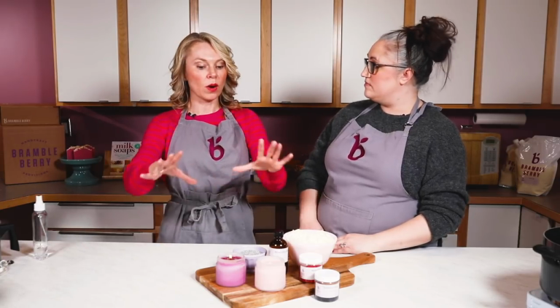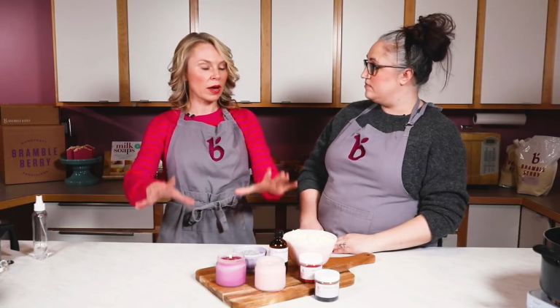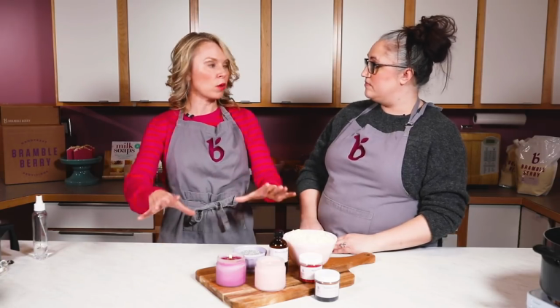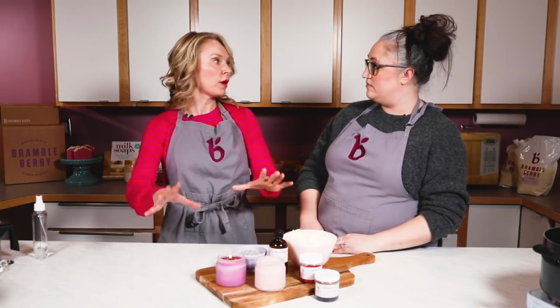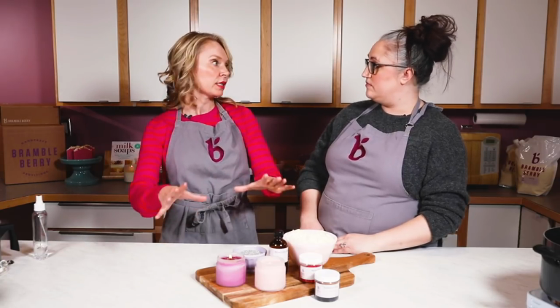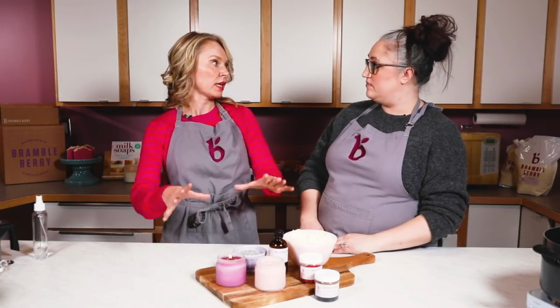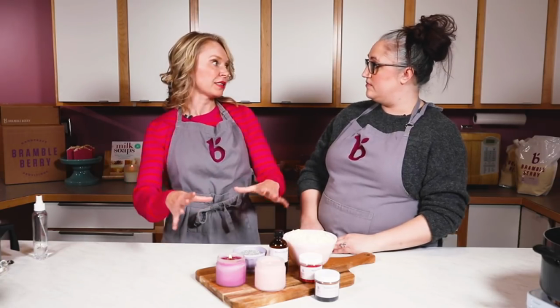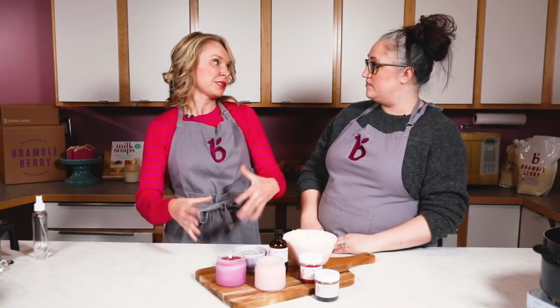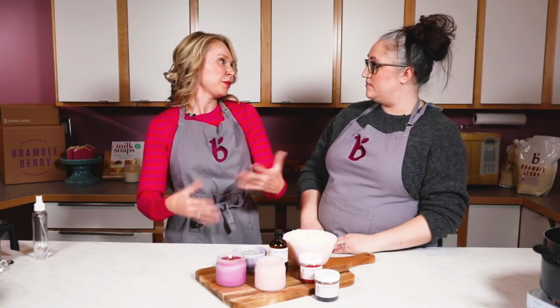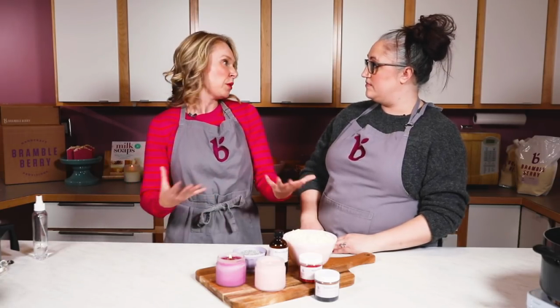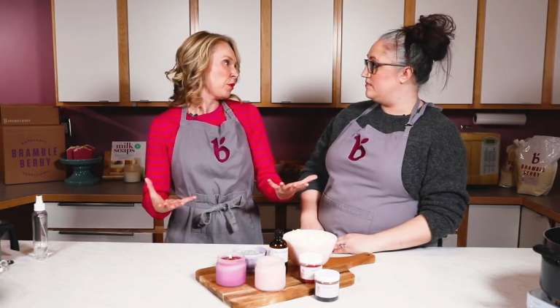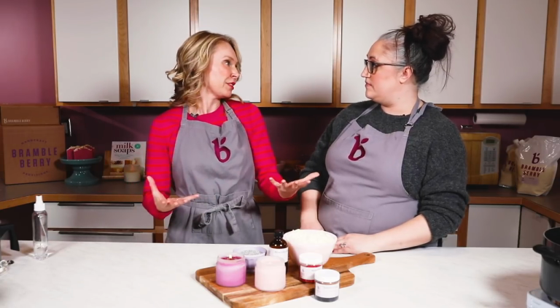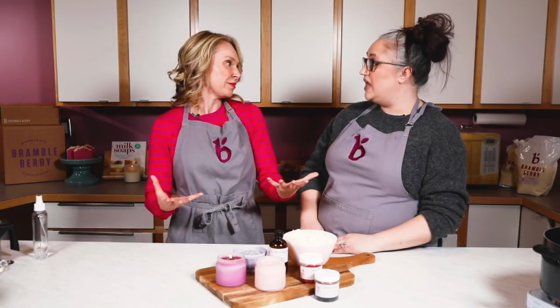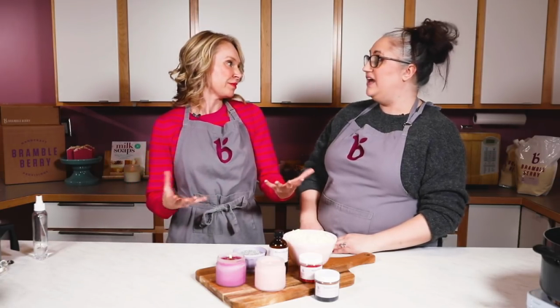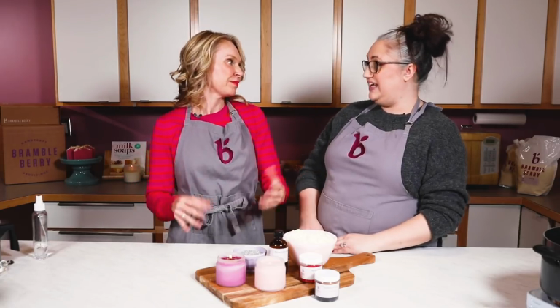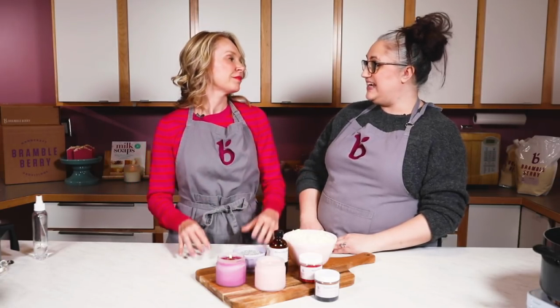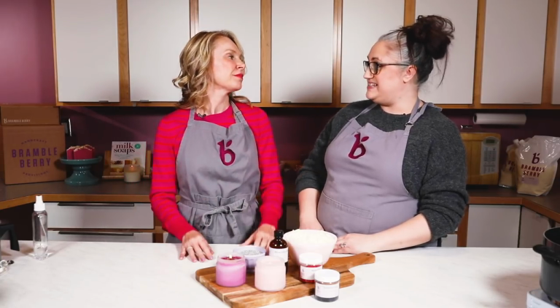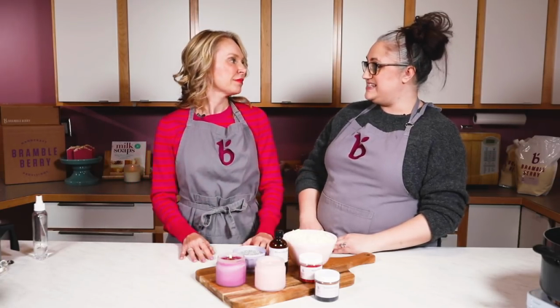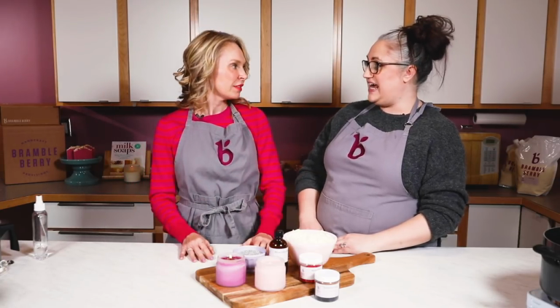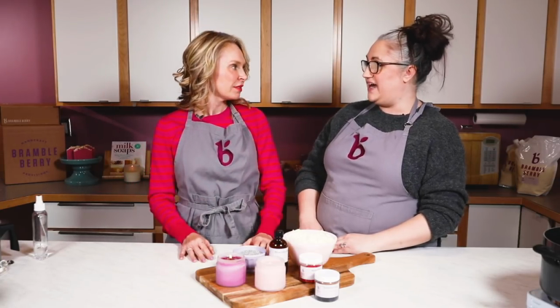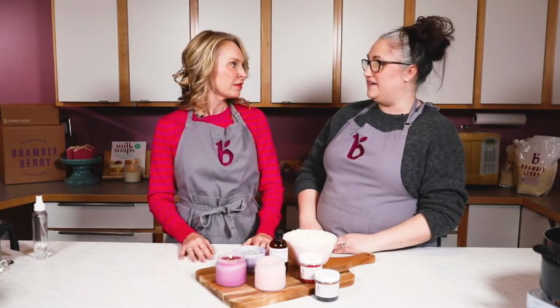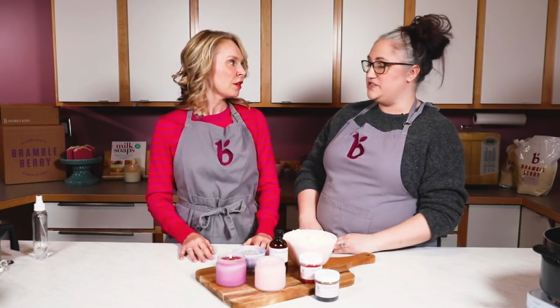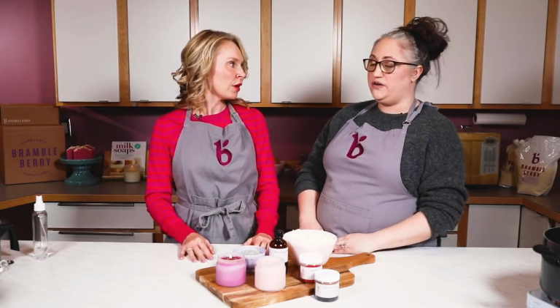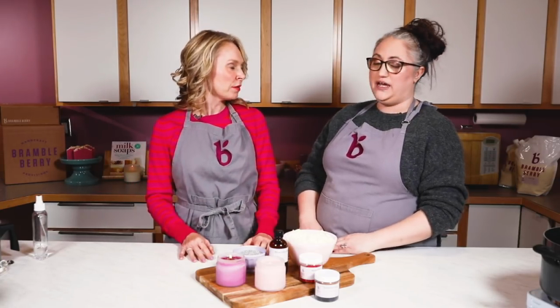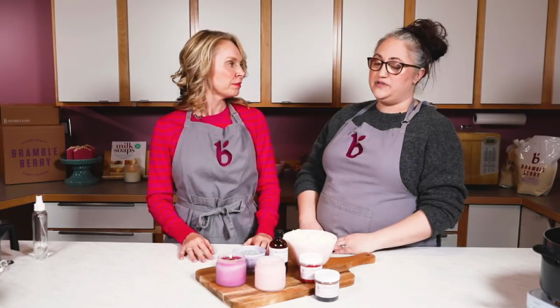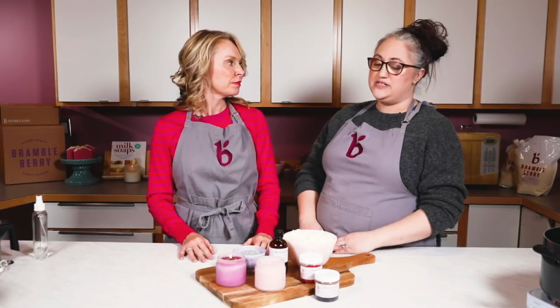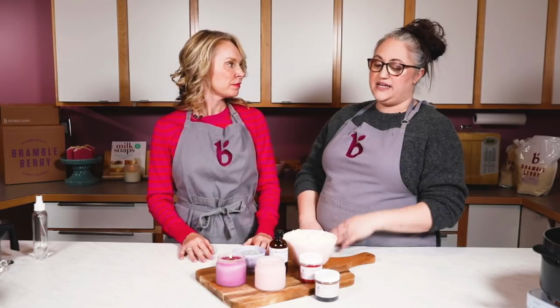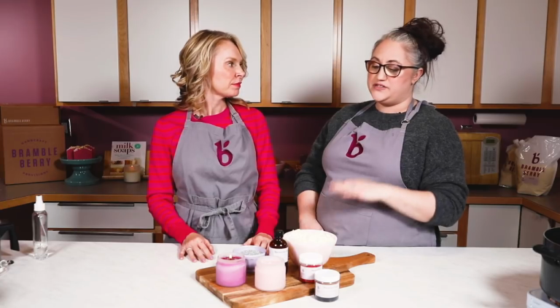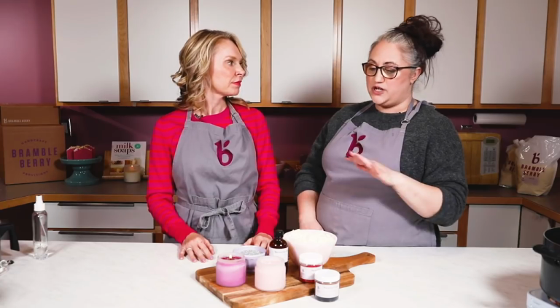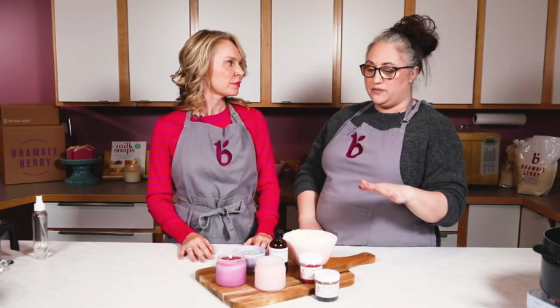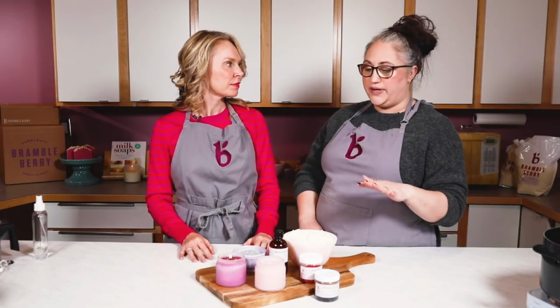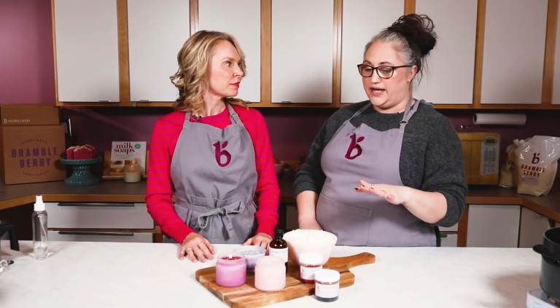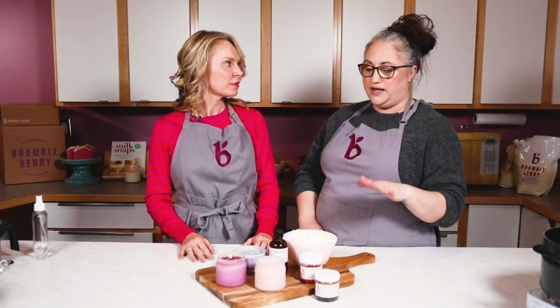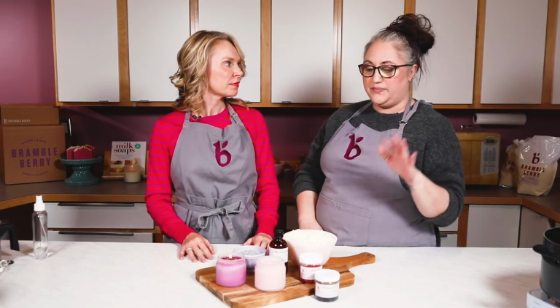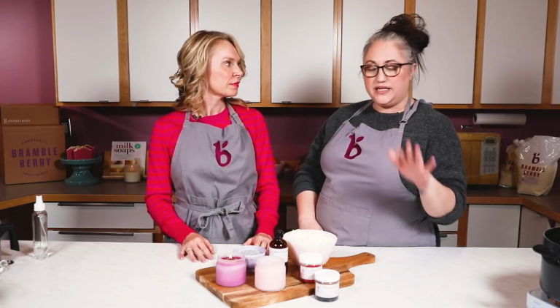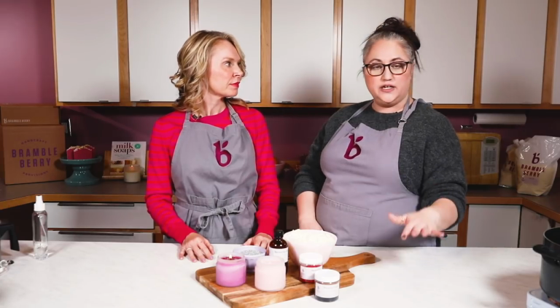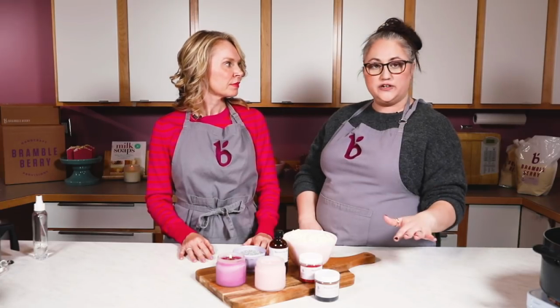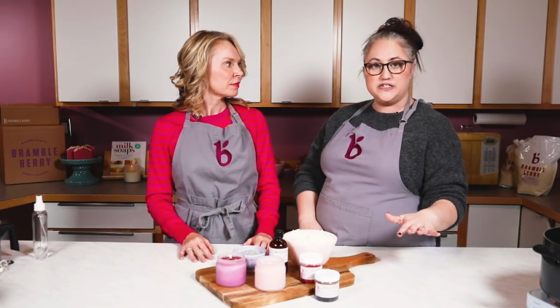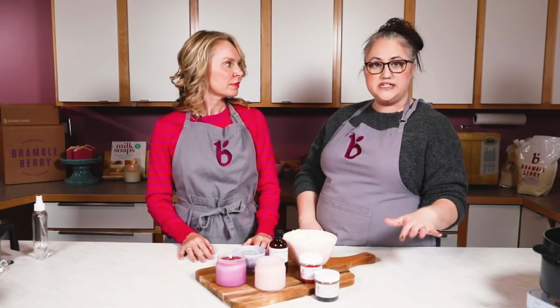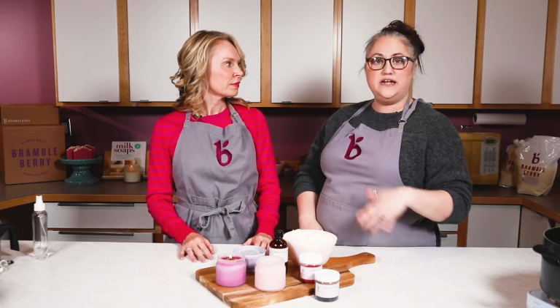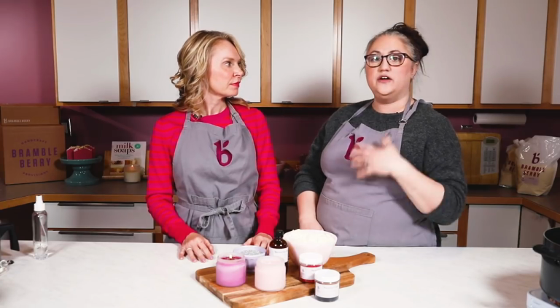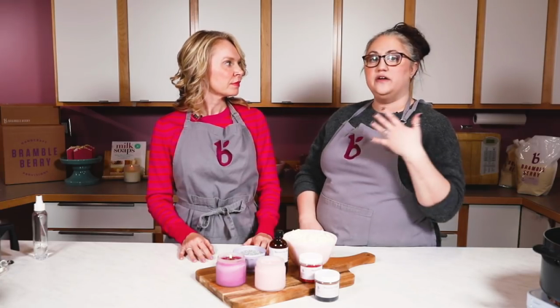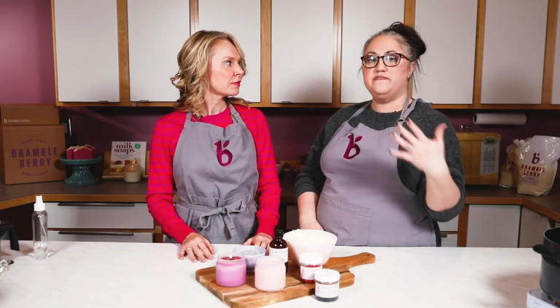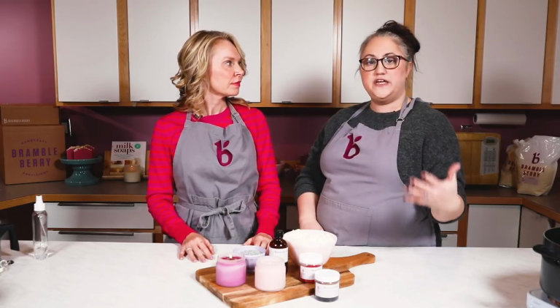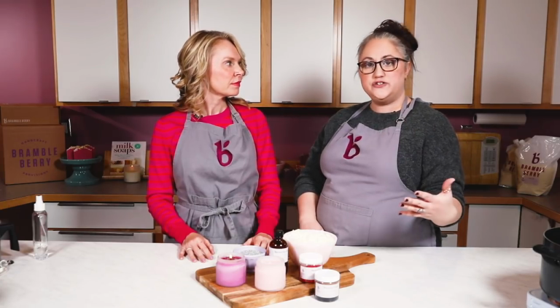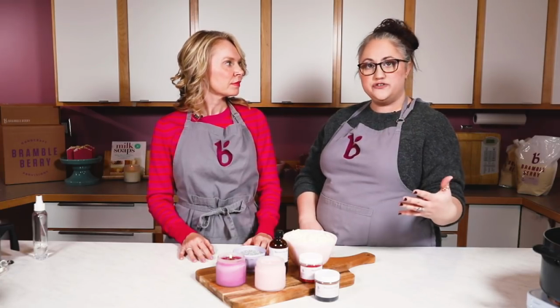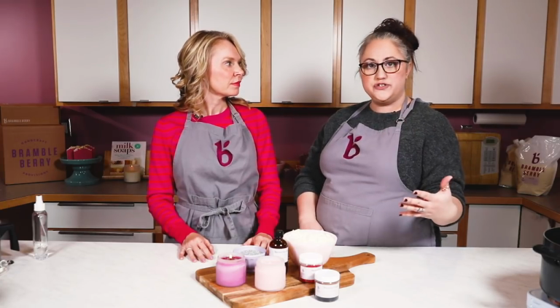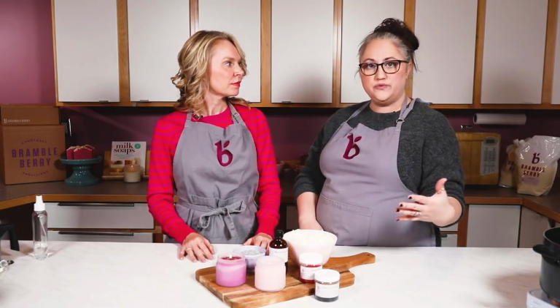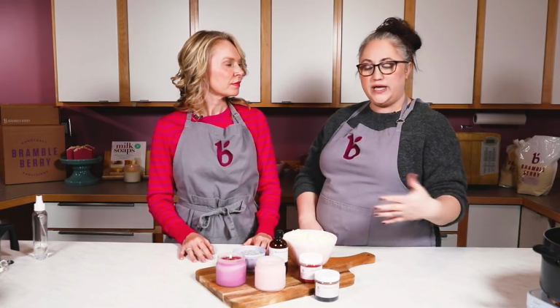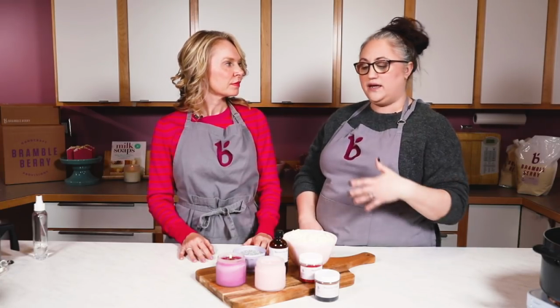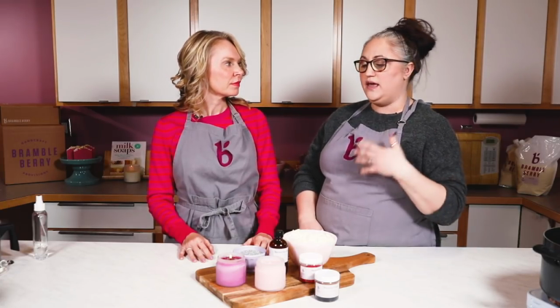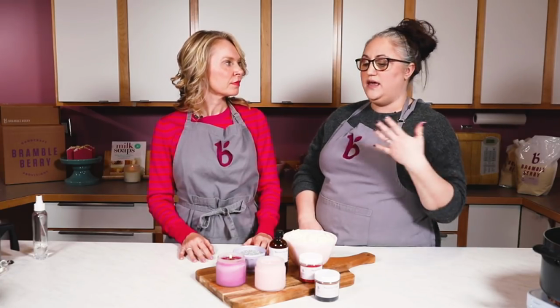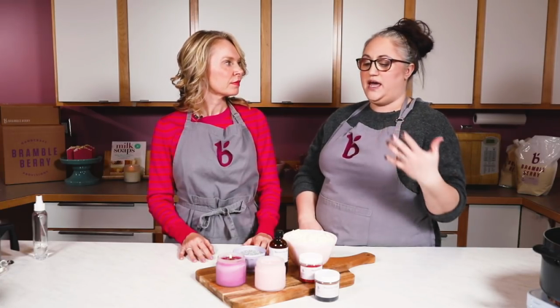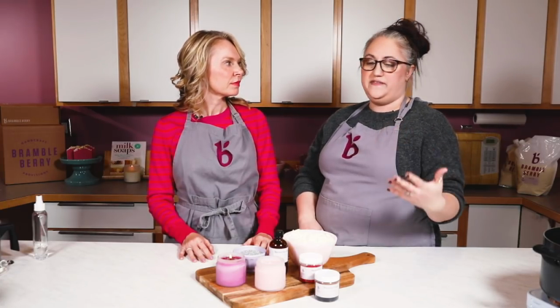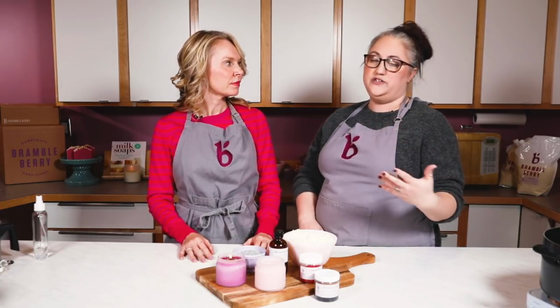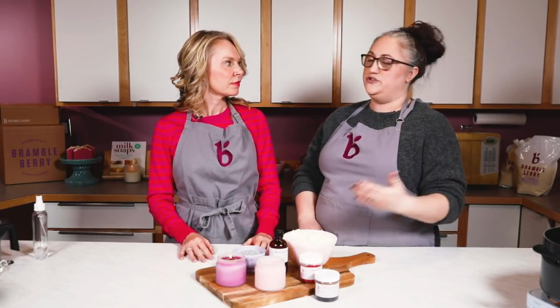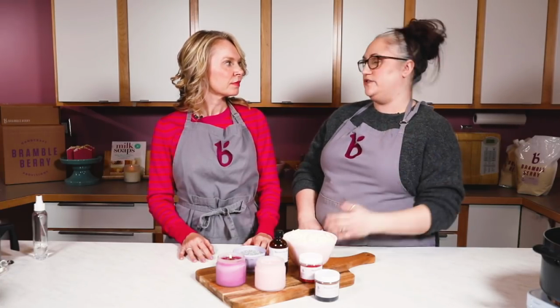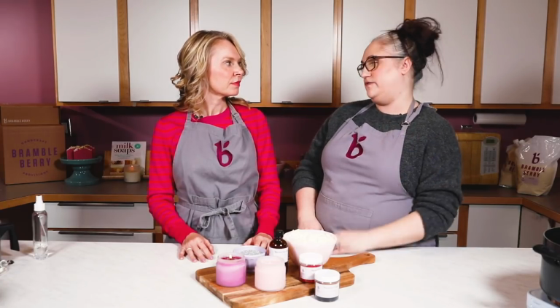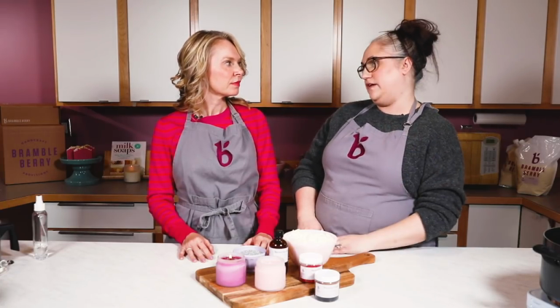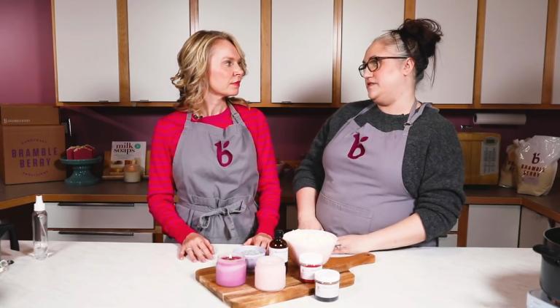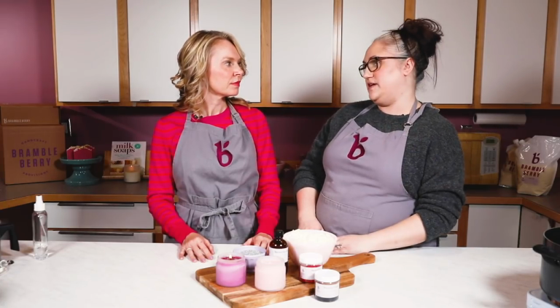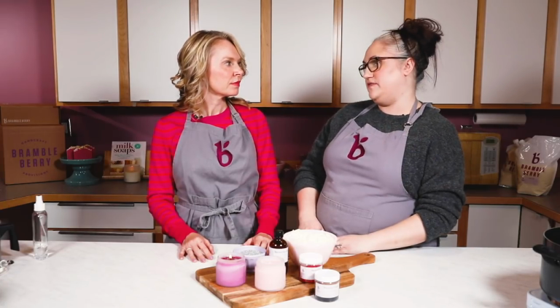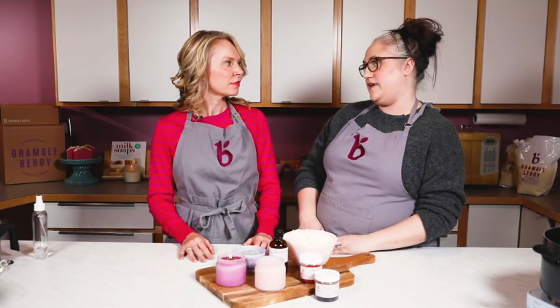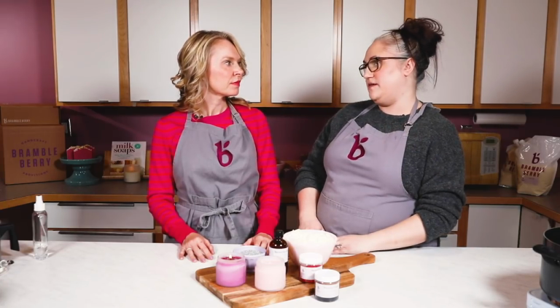Testing without fragrance and without color to get the right wick size is pretty important. I would say start by picking your container, then choose your wick, and then choose your fragrance after that.